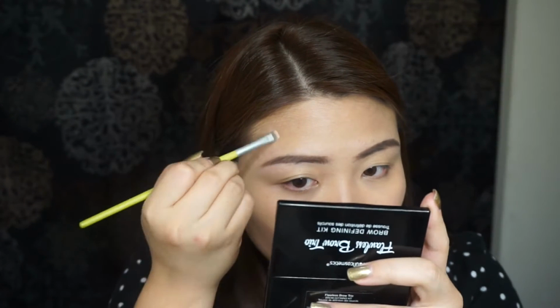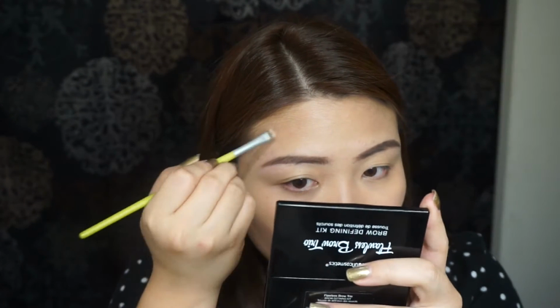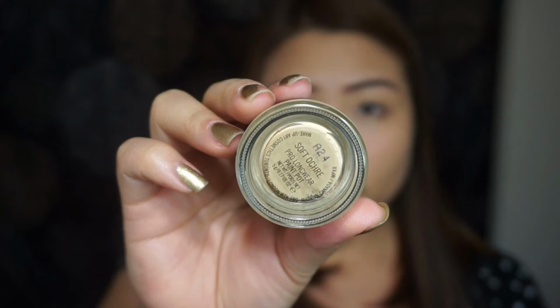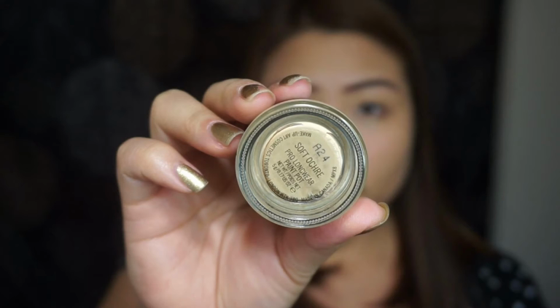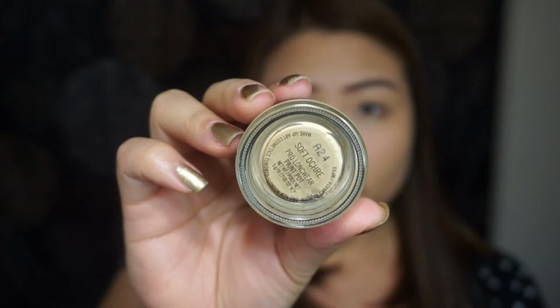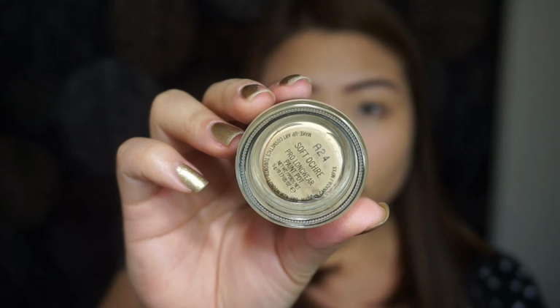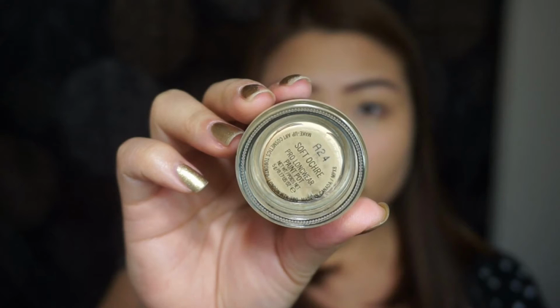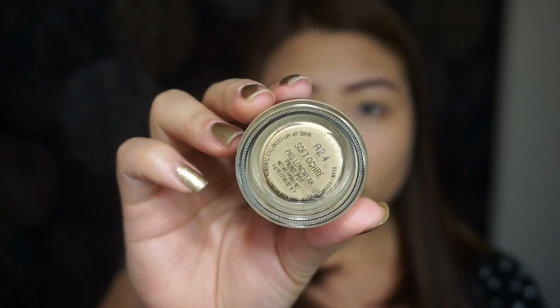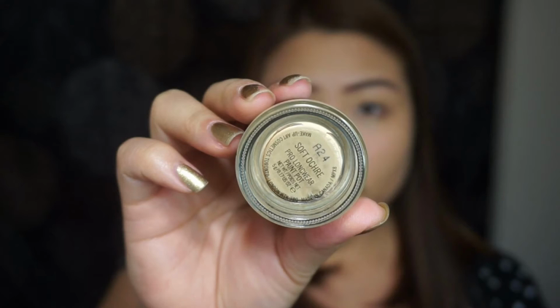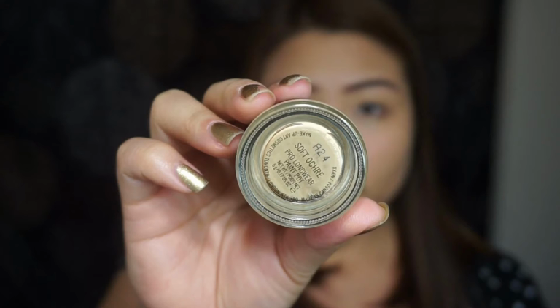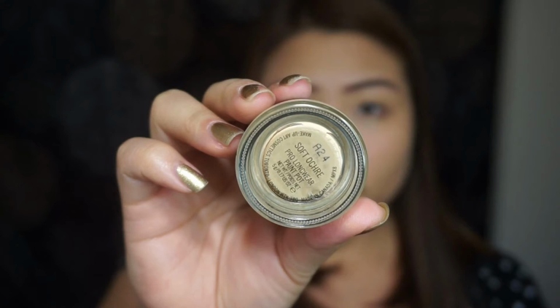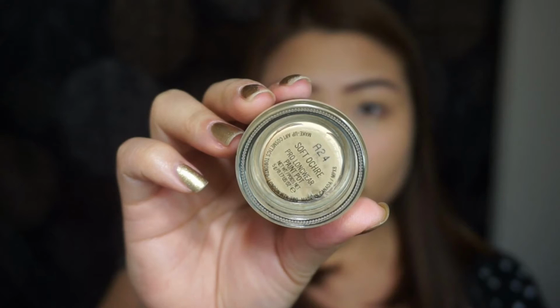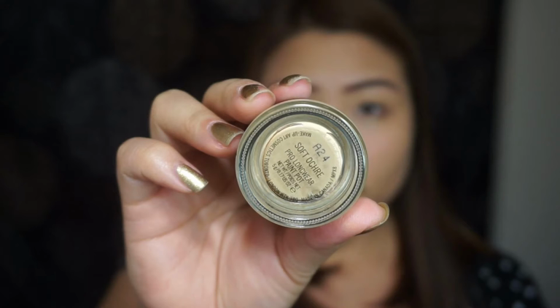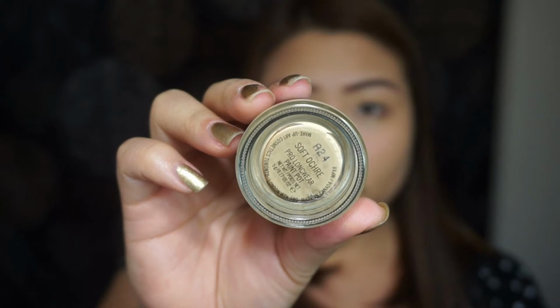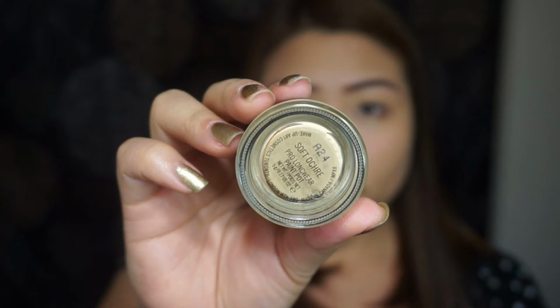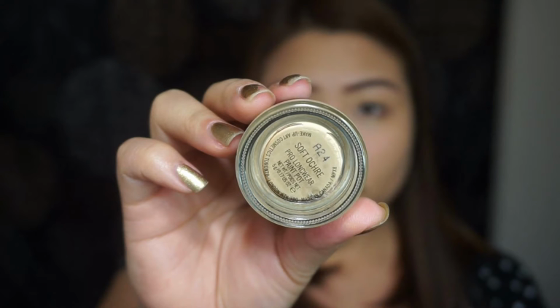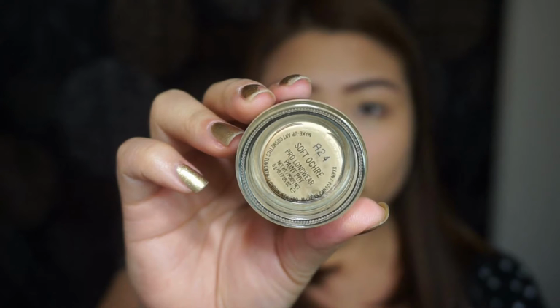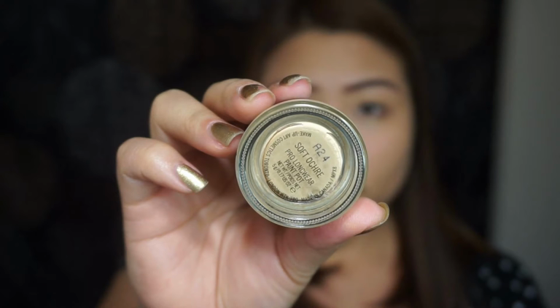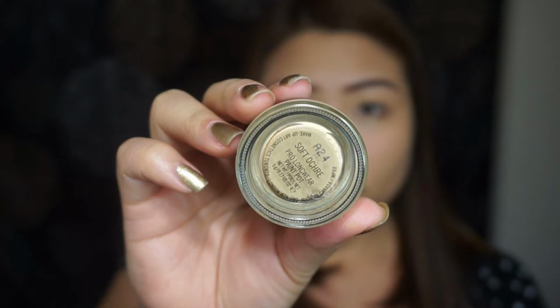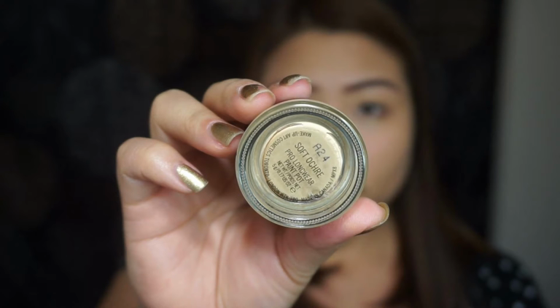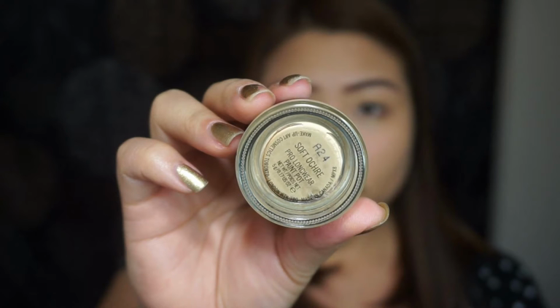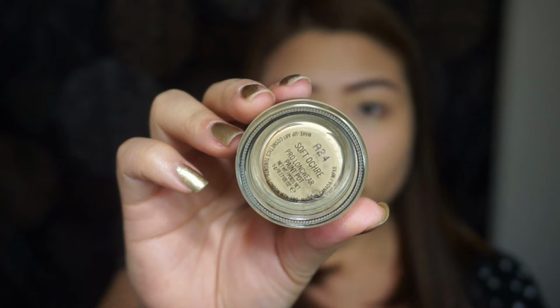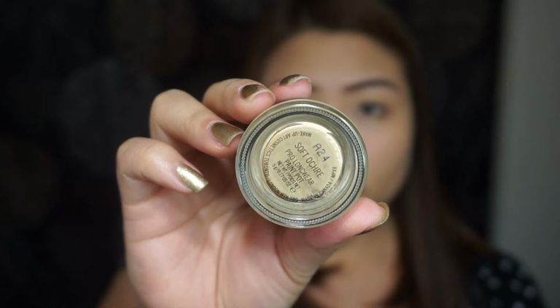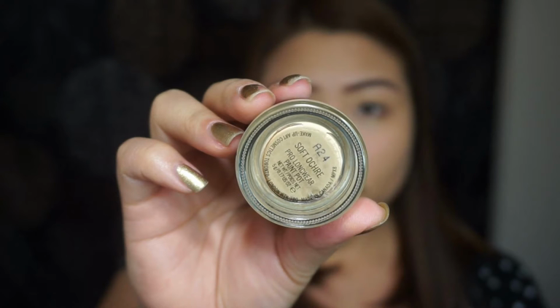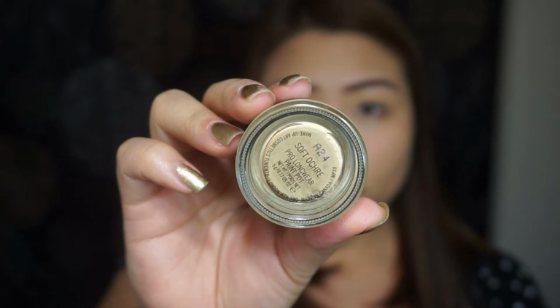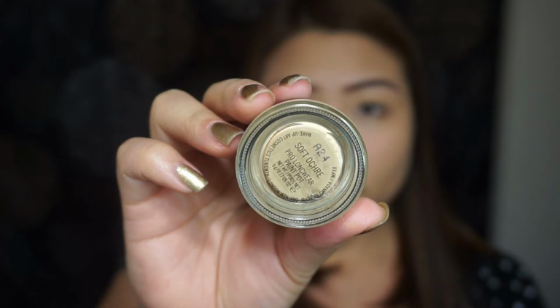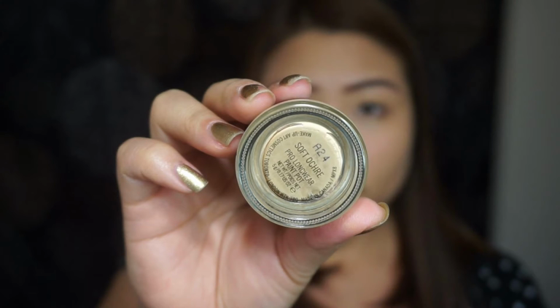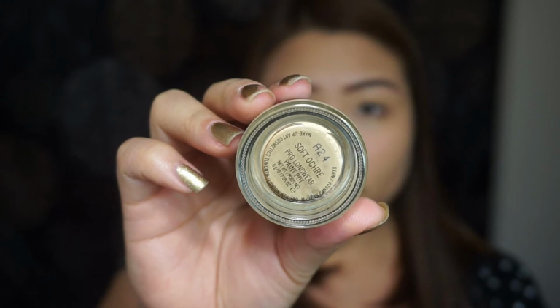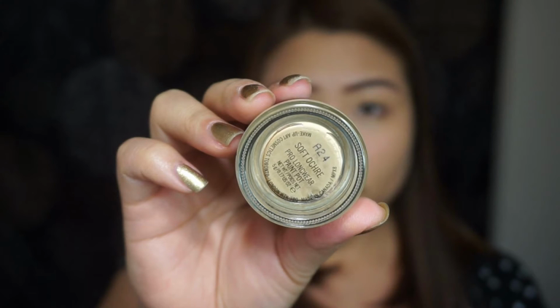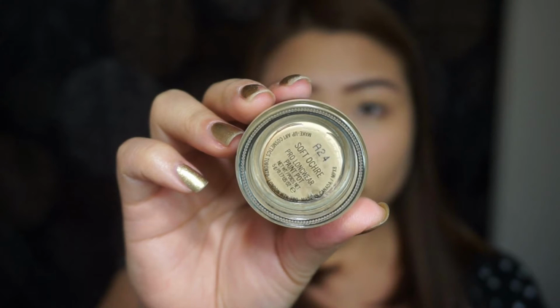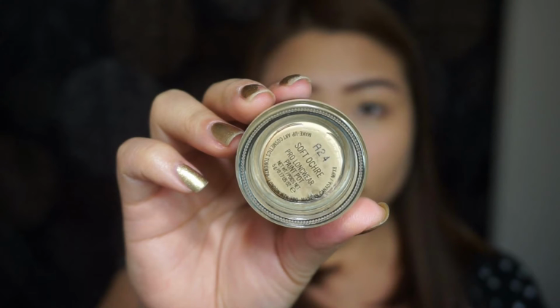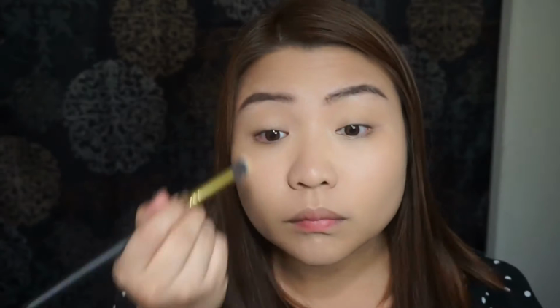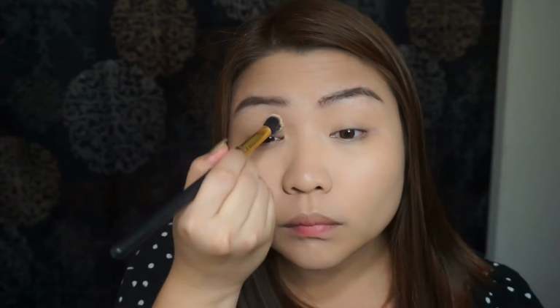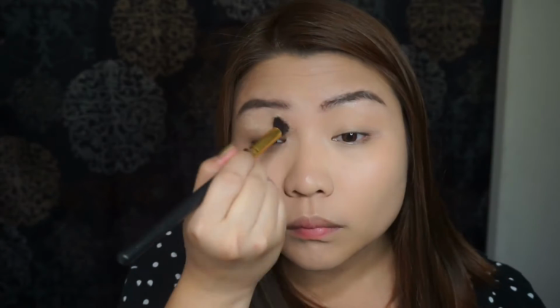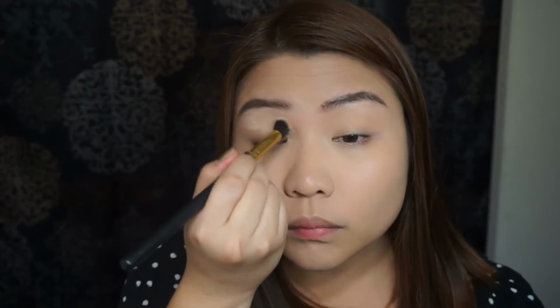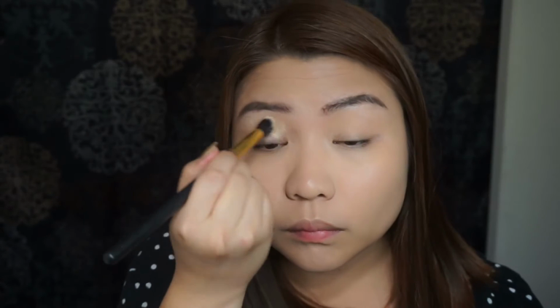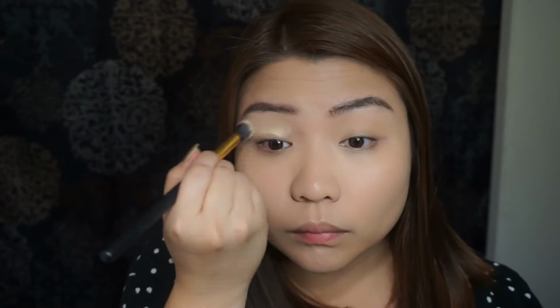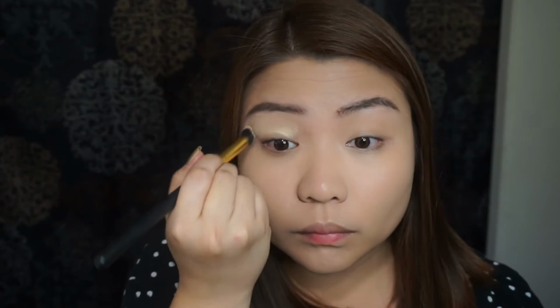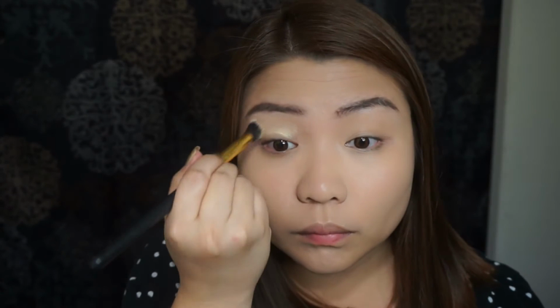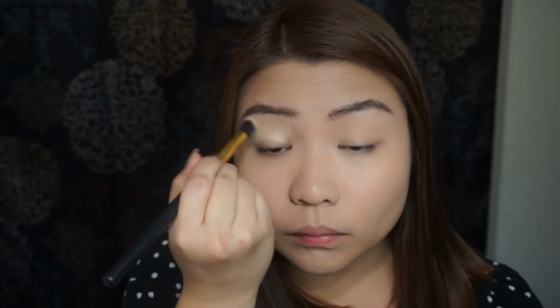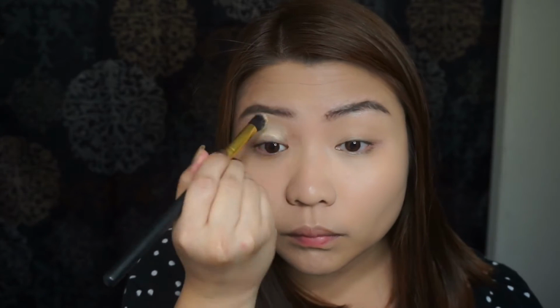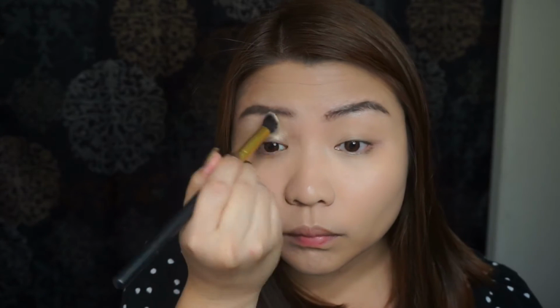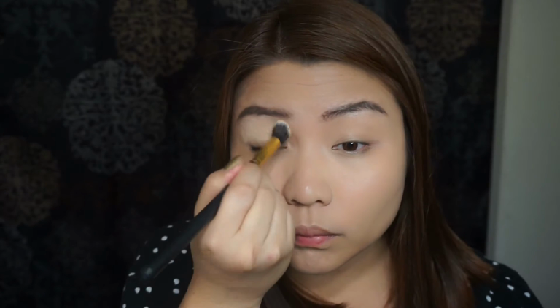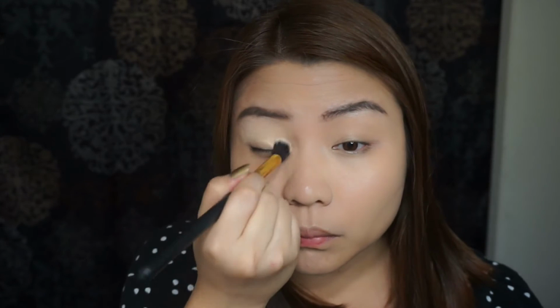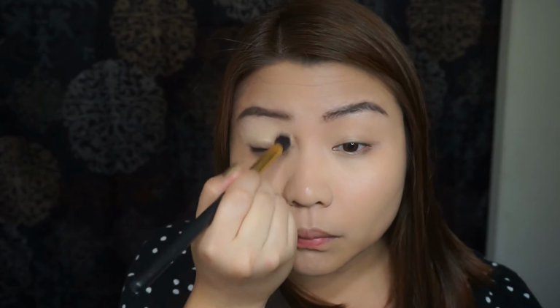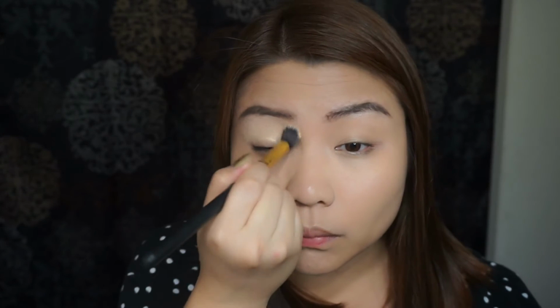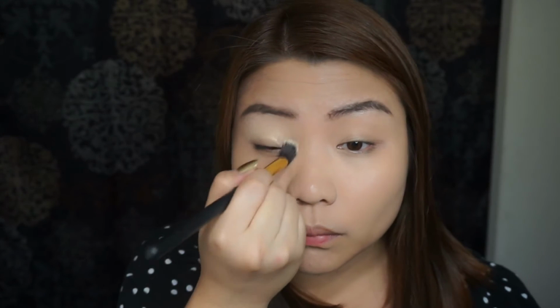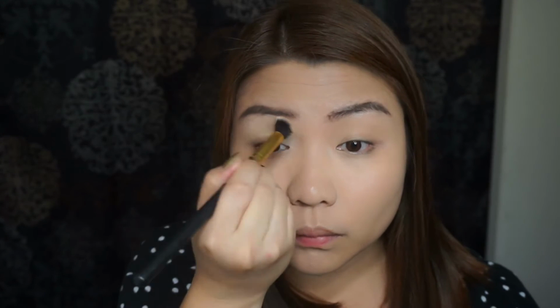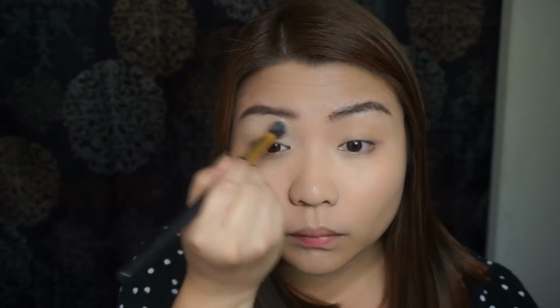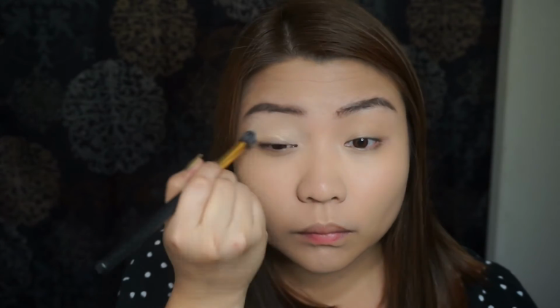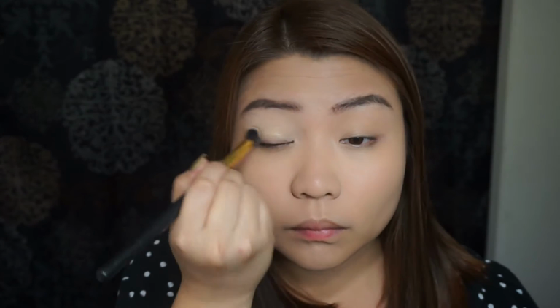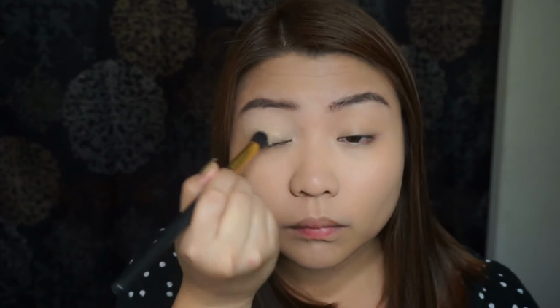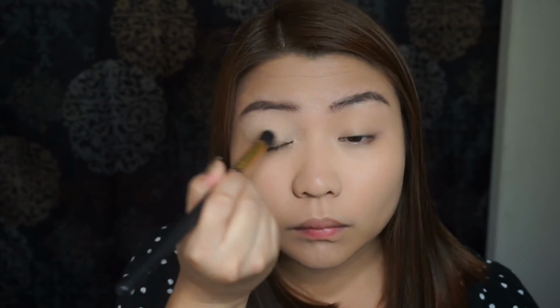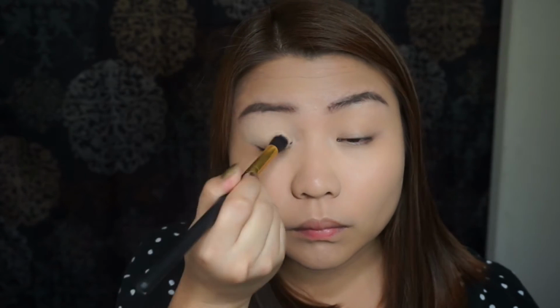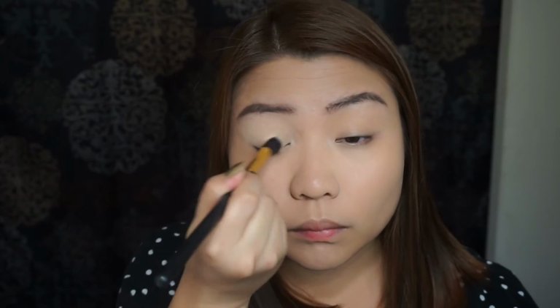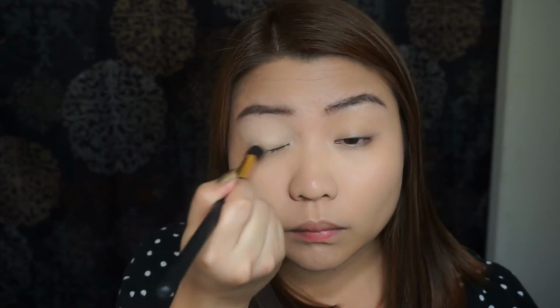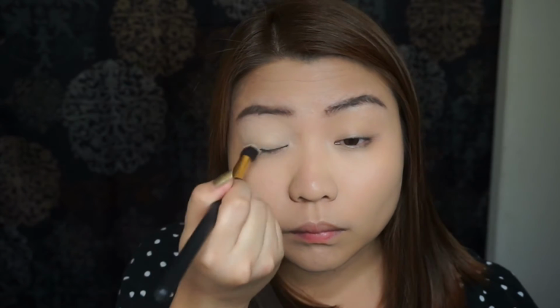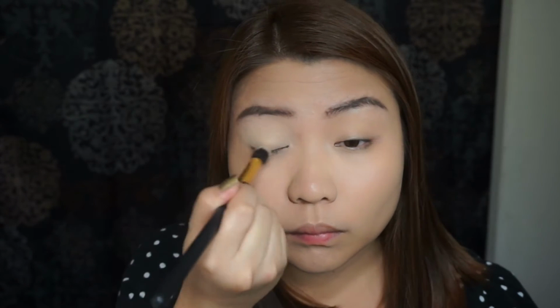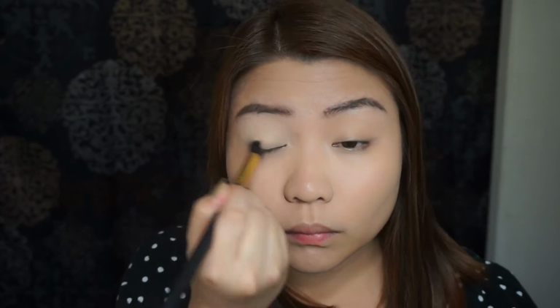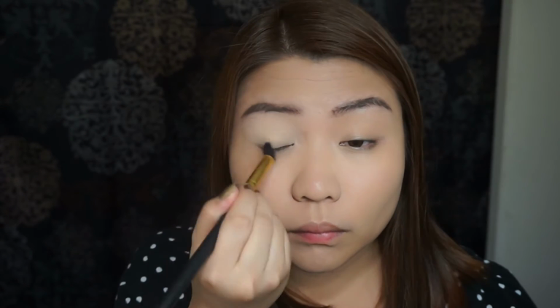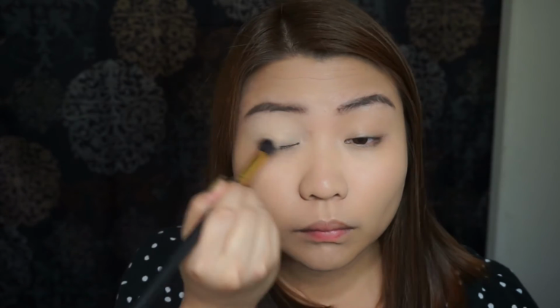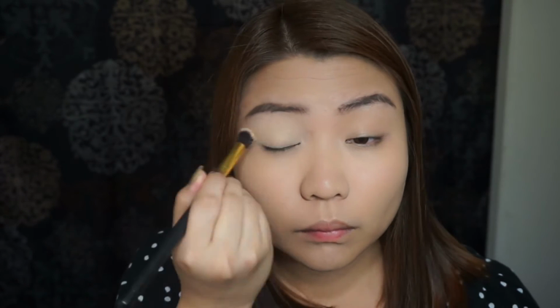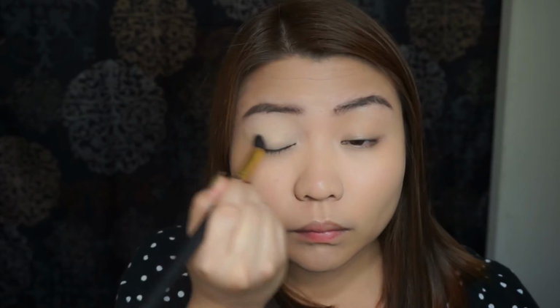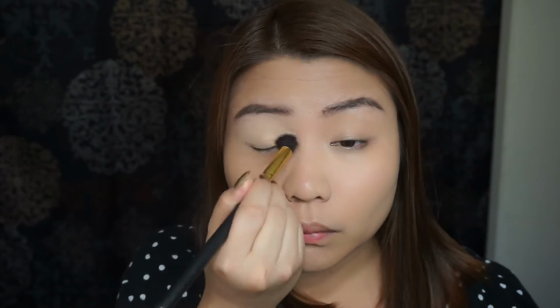And to prime my eyes, I'm going to use the Pro Longwear Paint Pot in Soft Ochre from MAC.